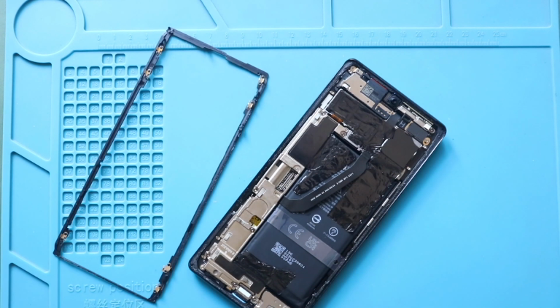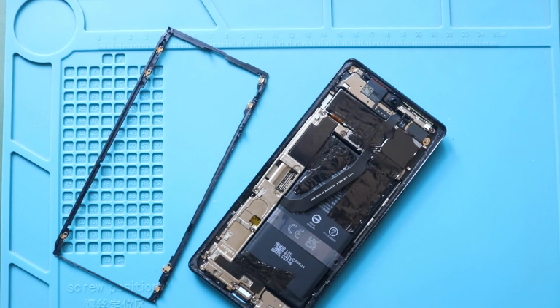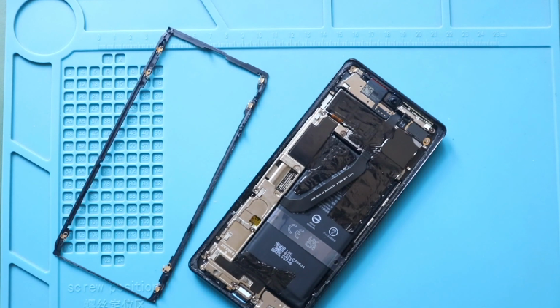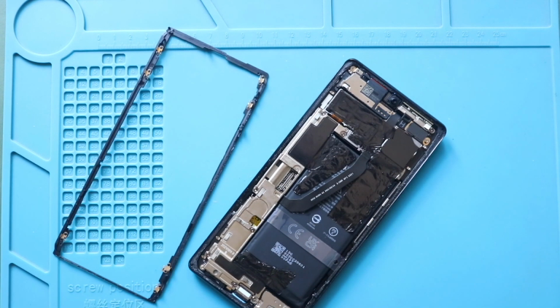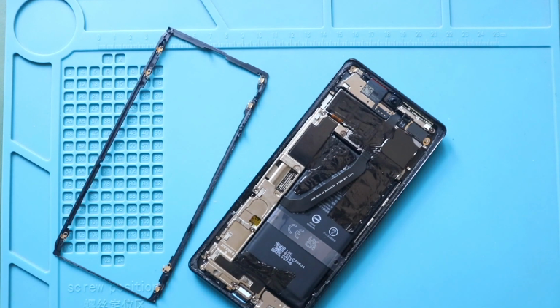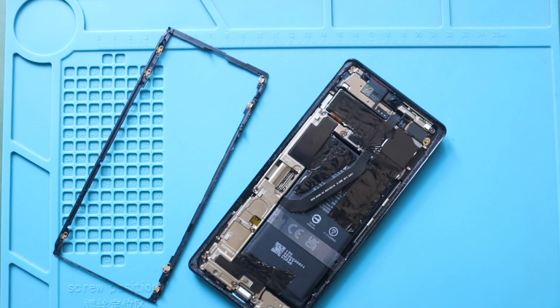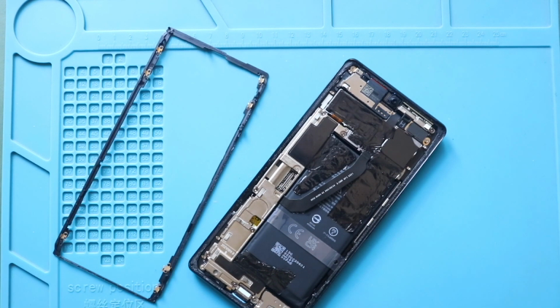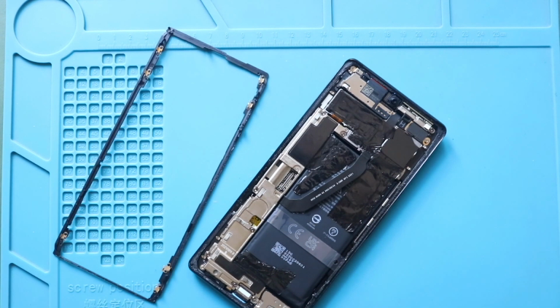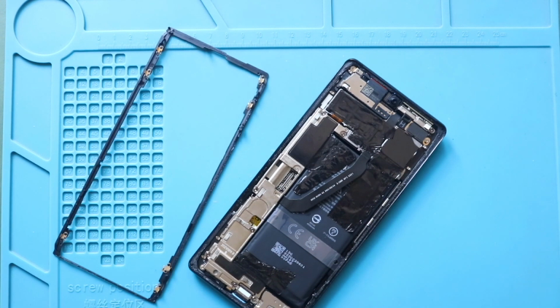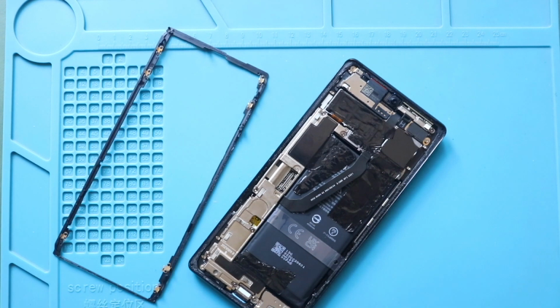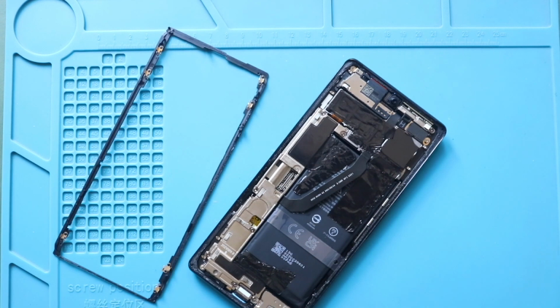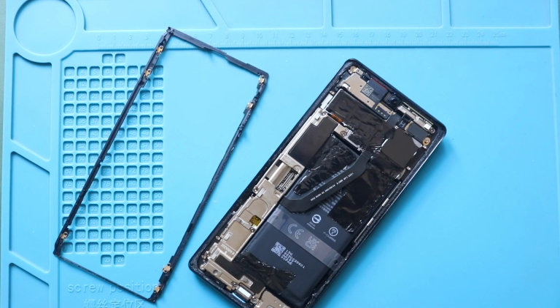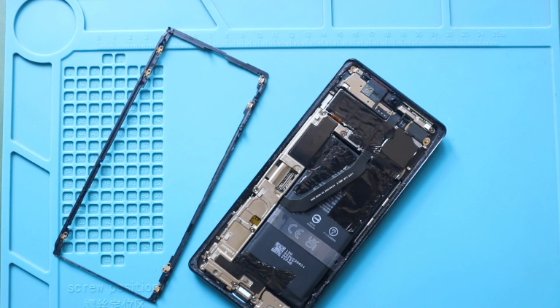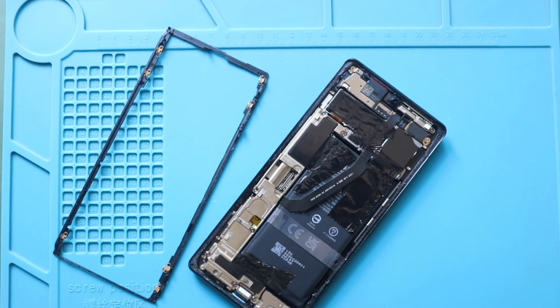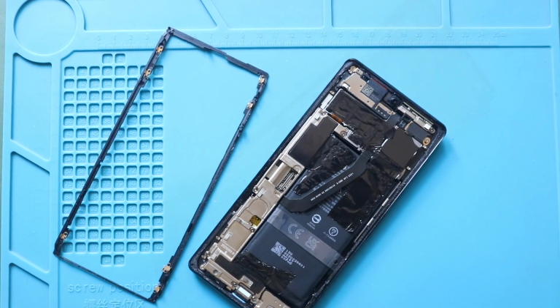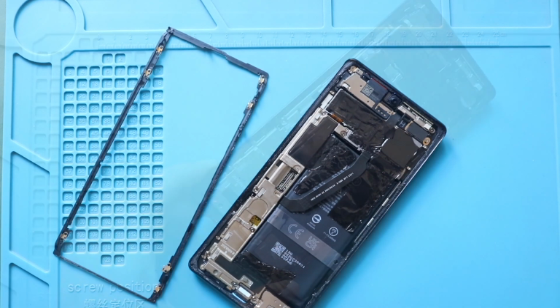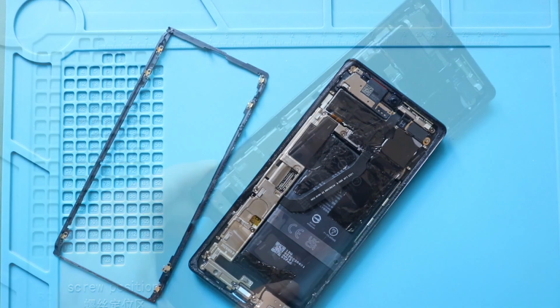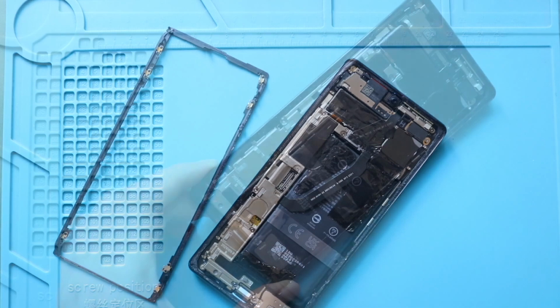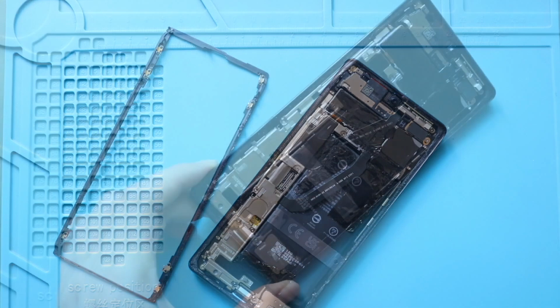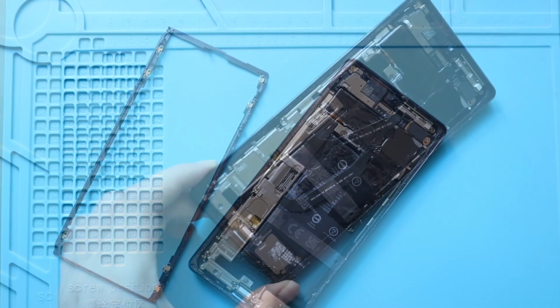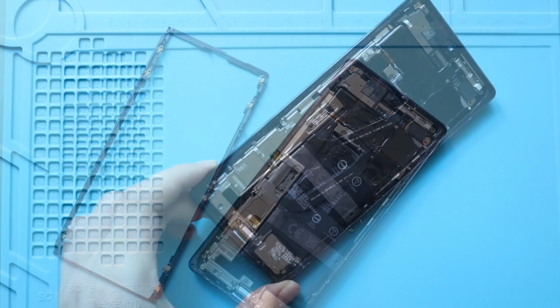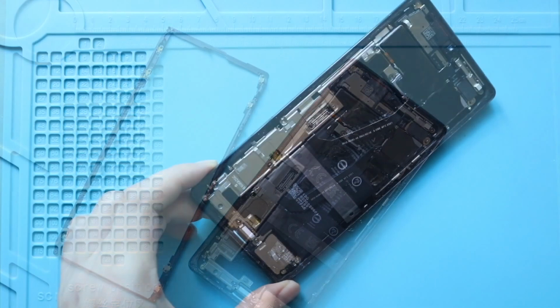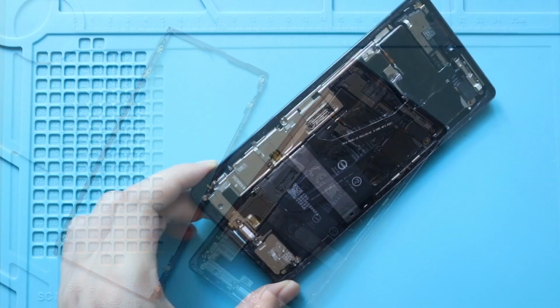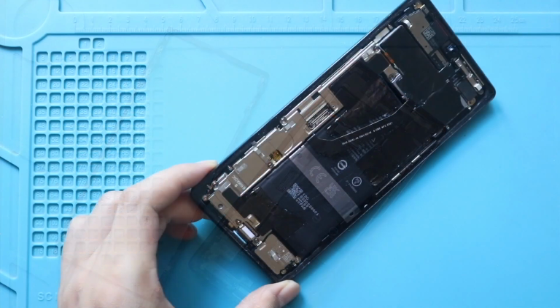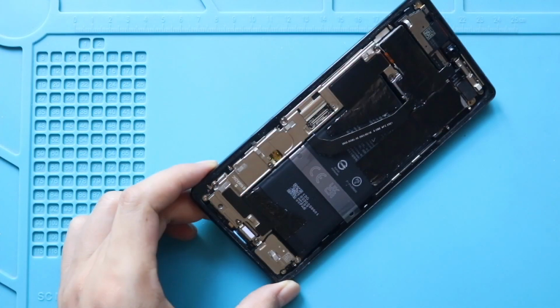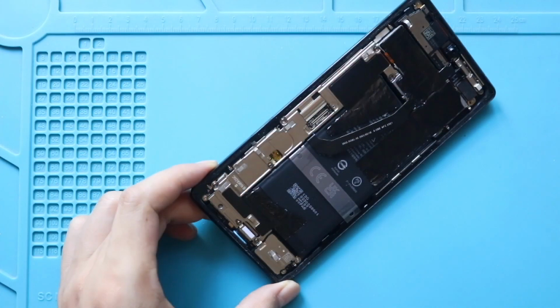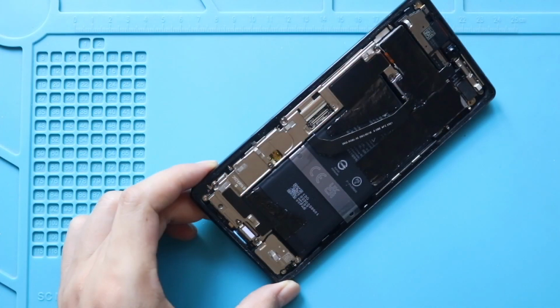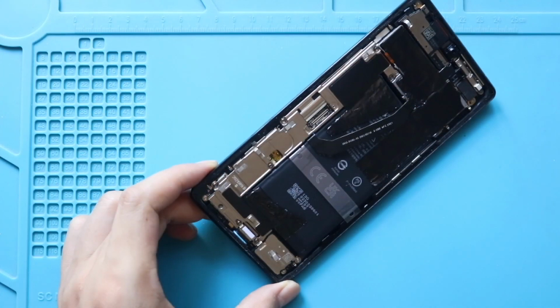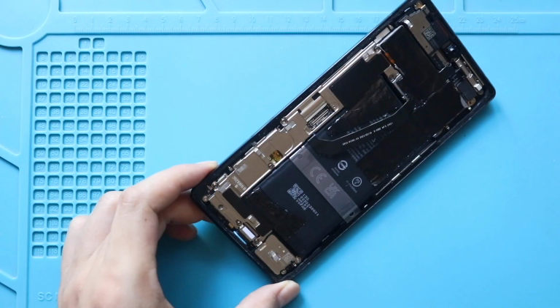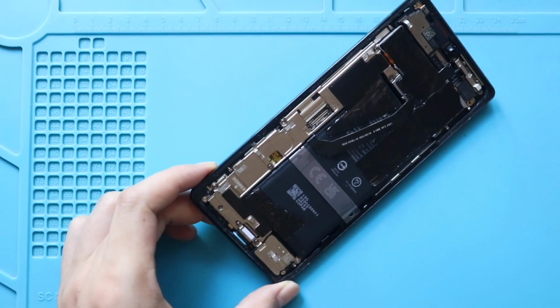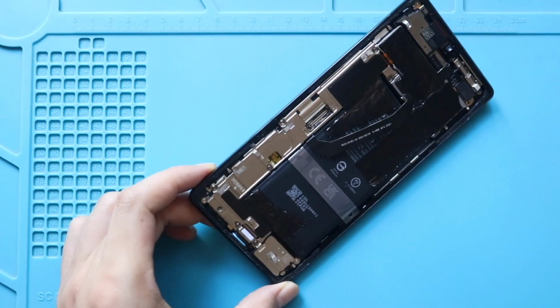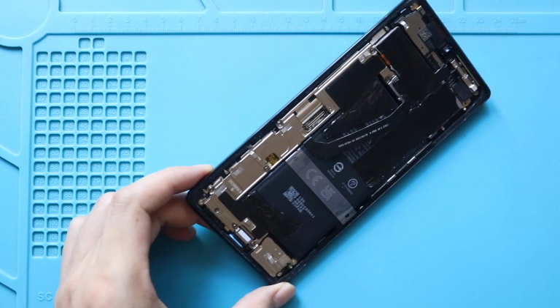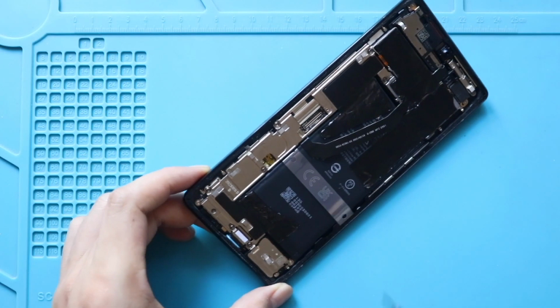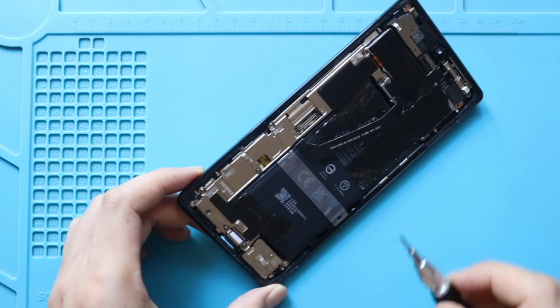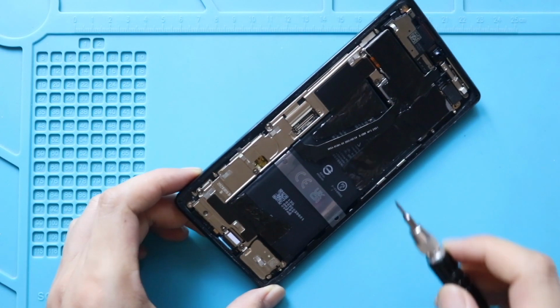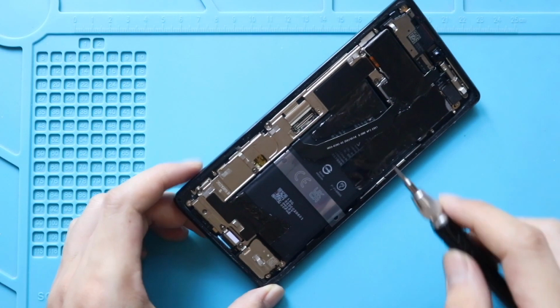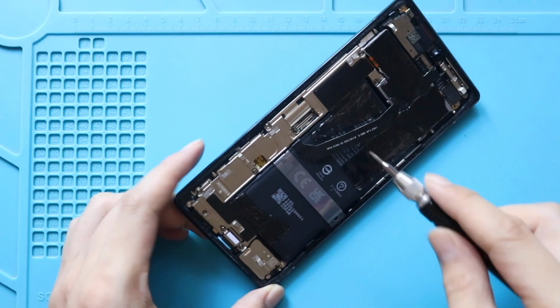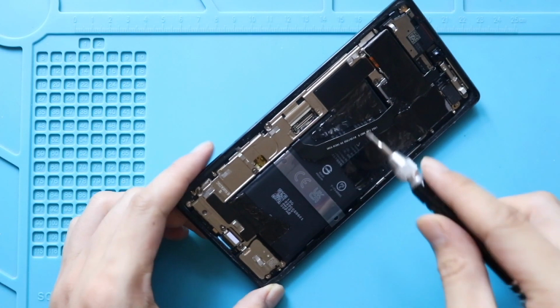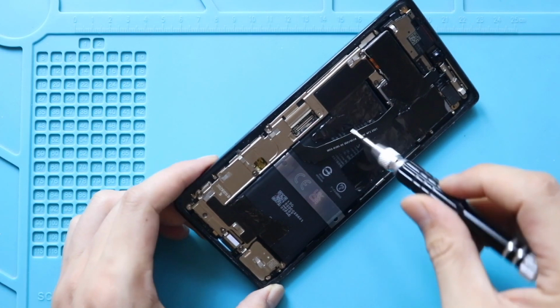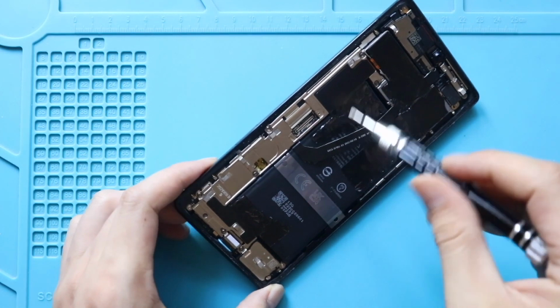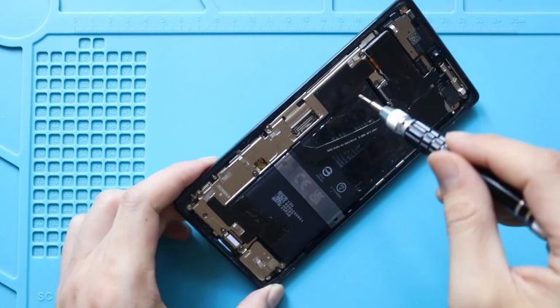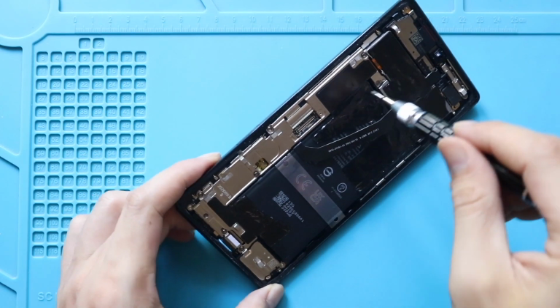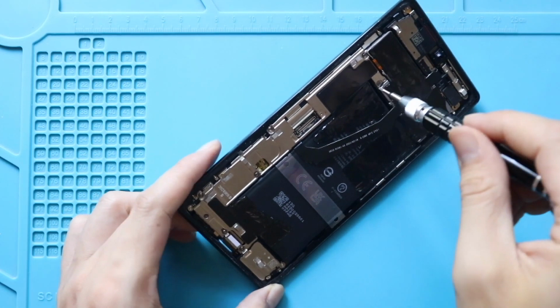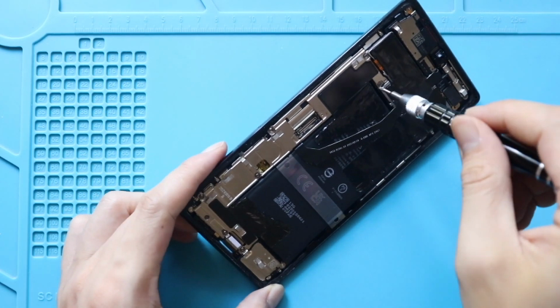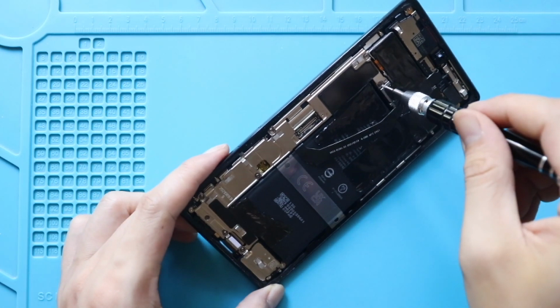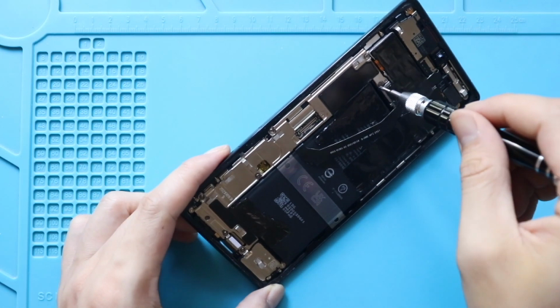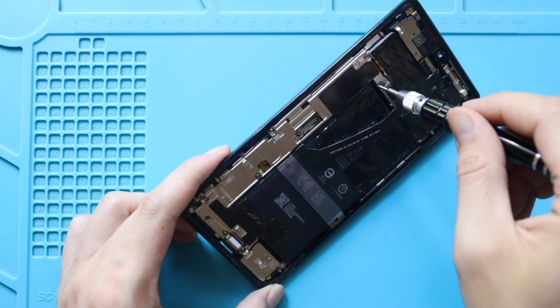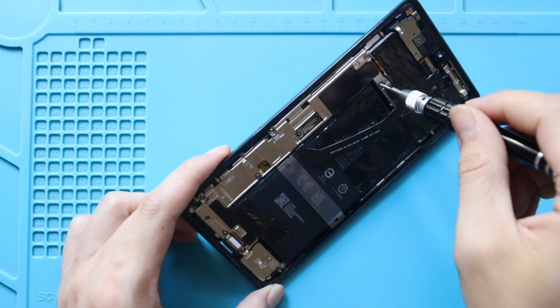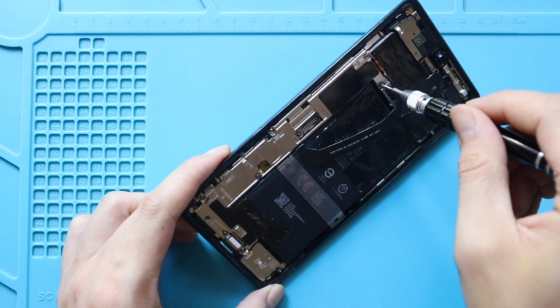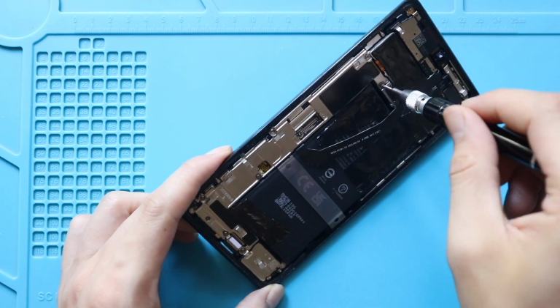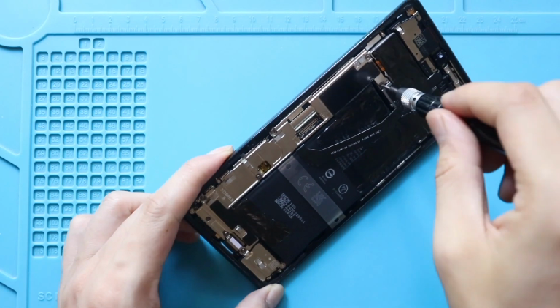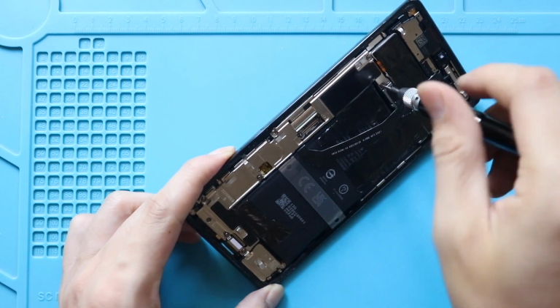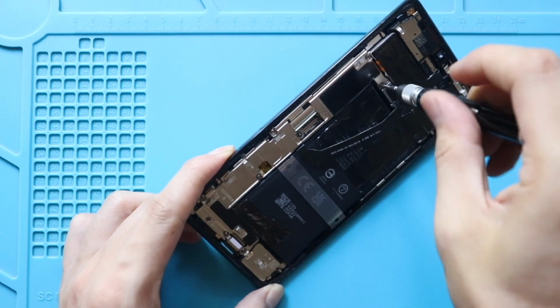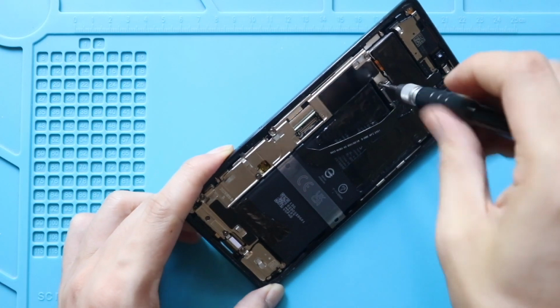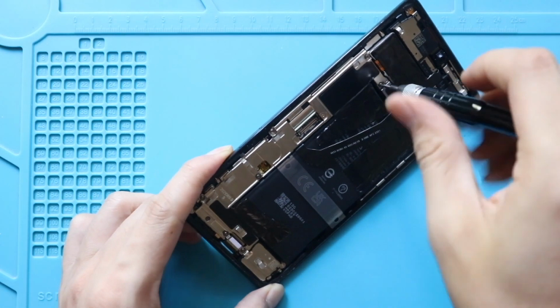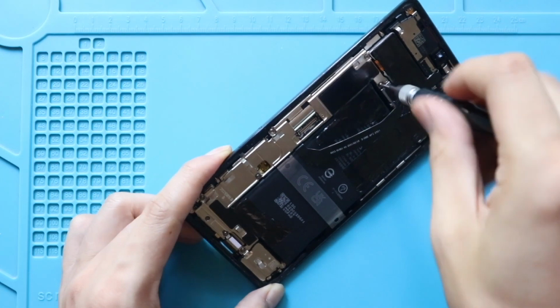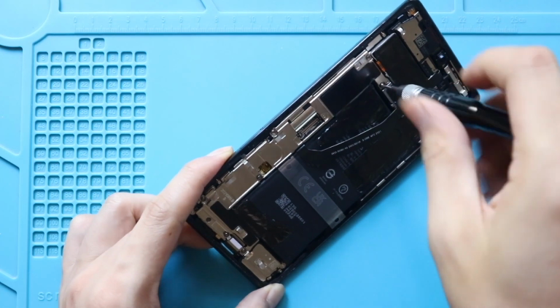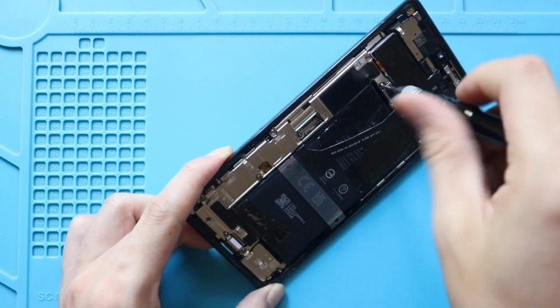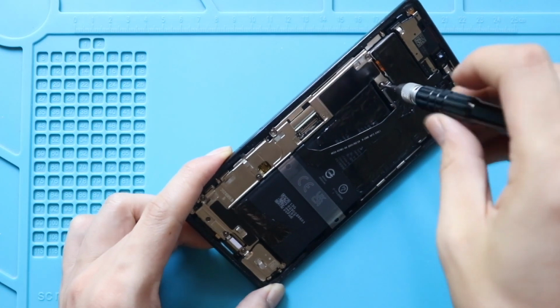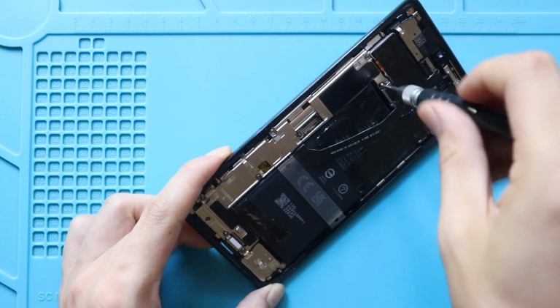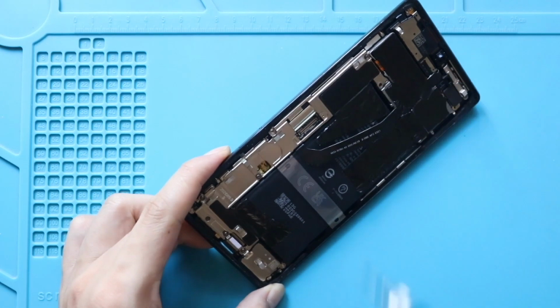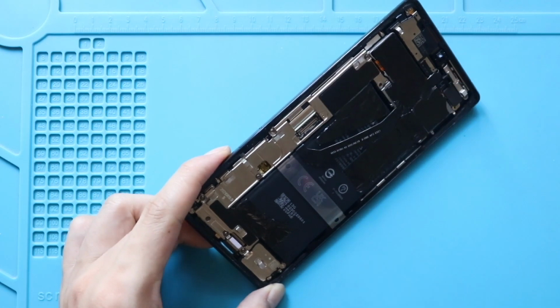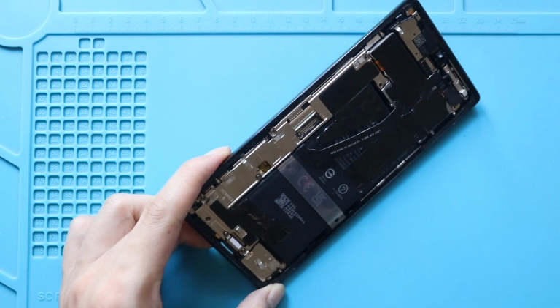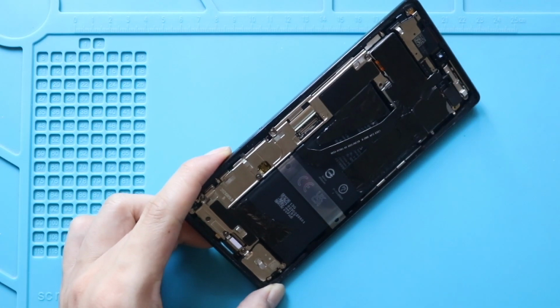Next, take out the cover by undoing 5 screws, and take out the charger port bracket by undoing 2 screws.